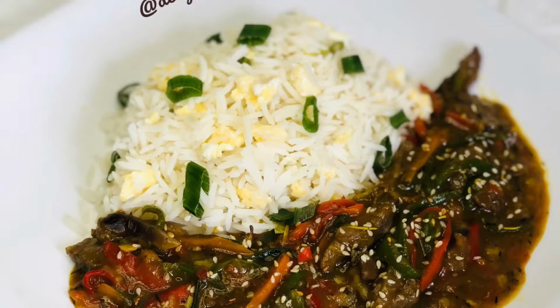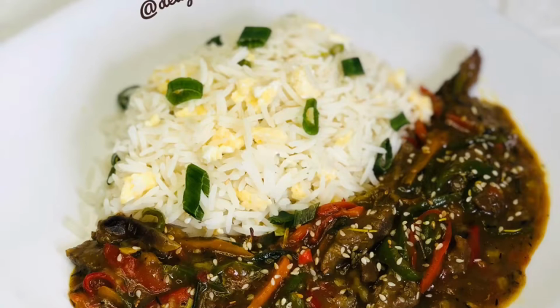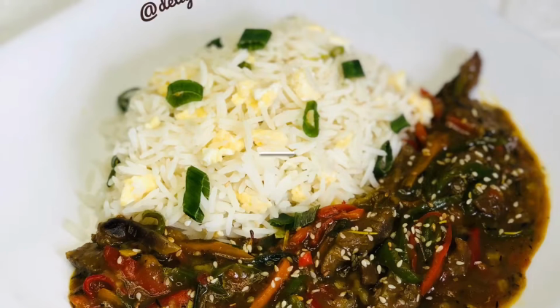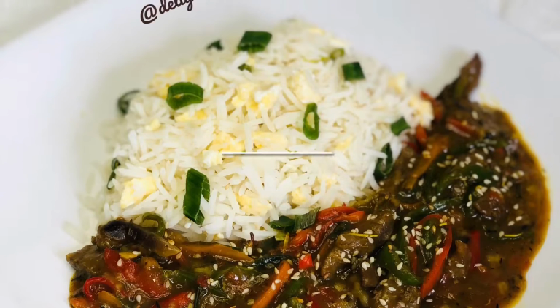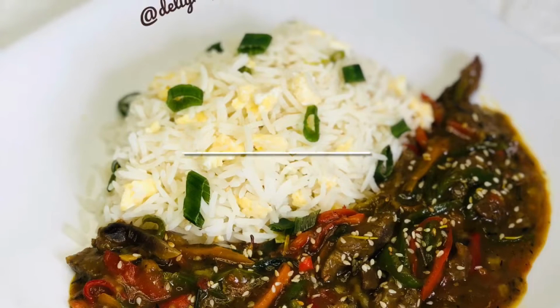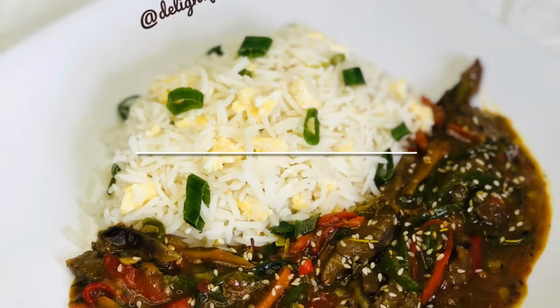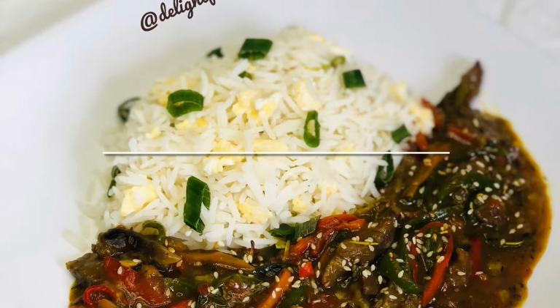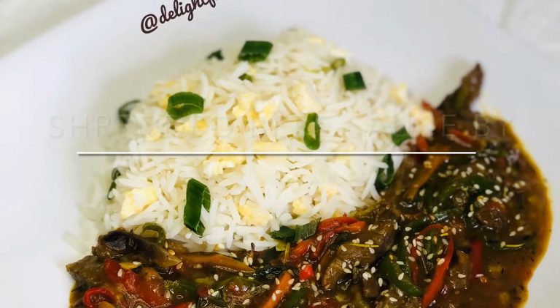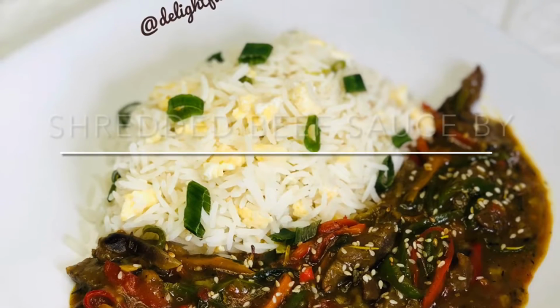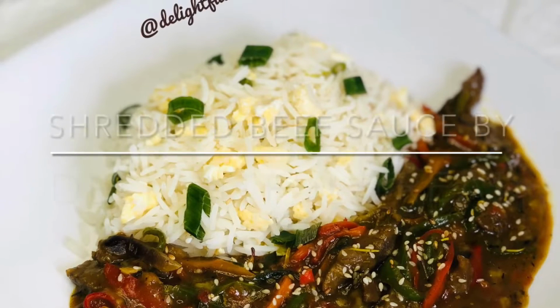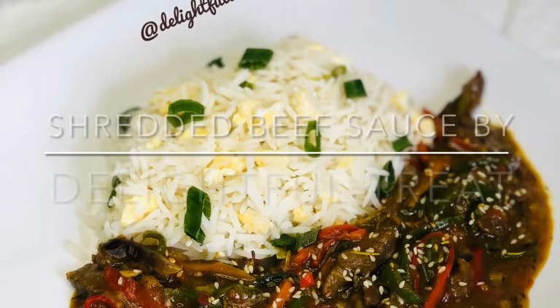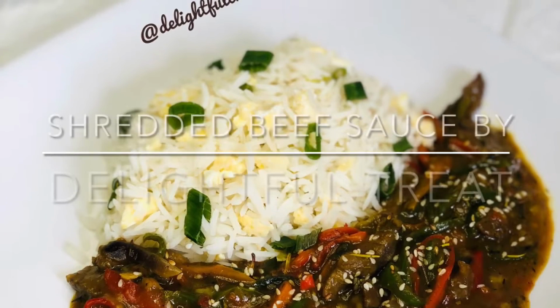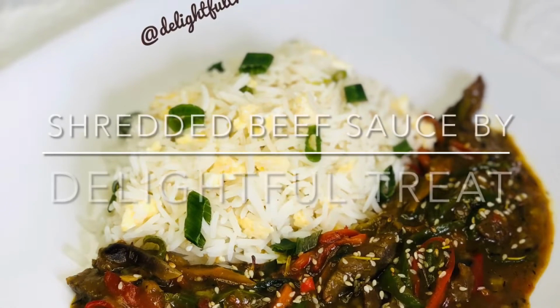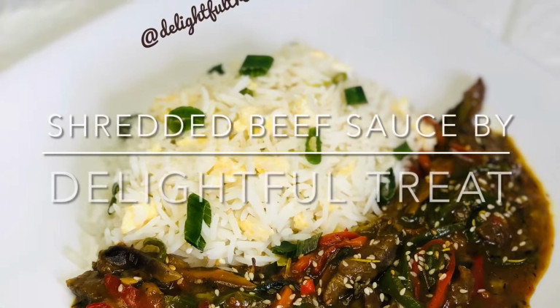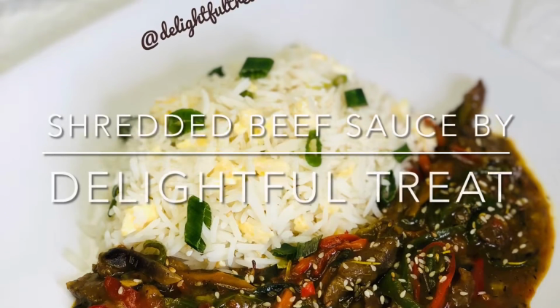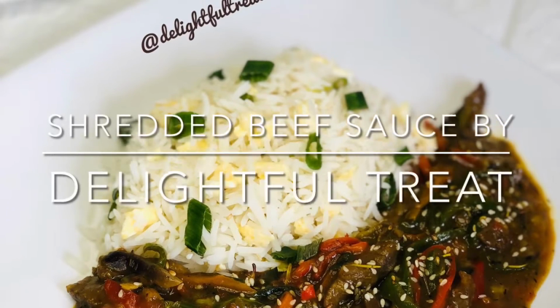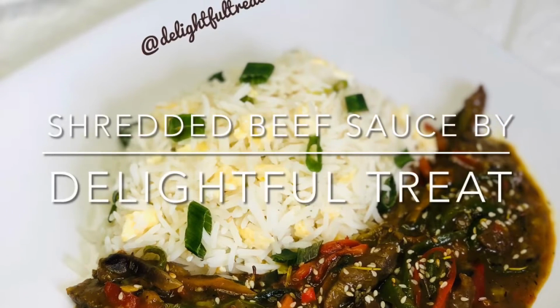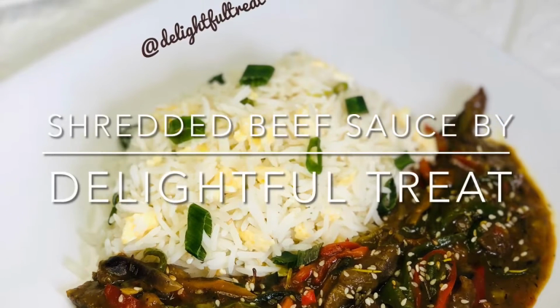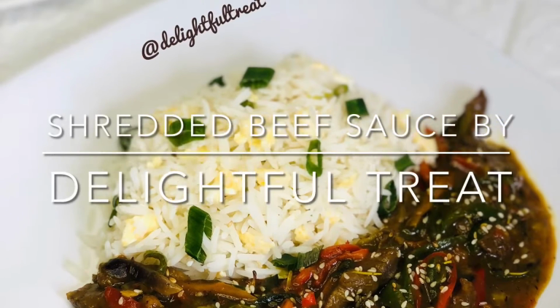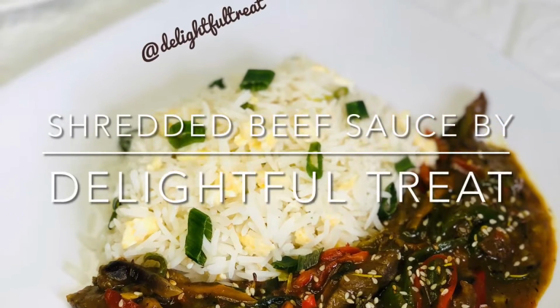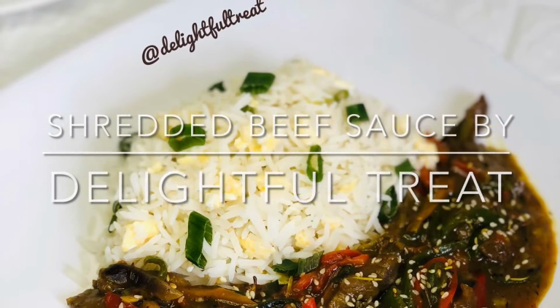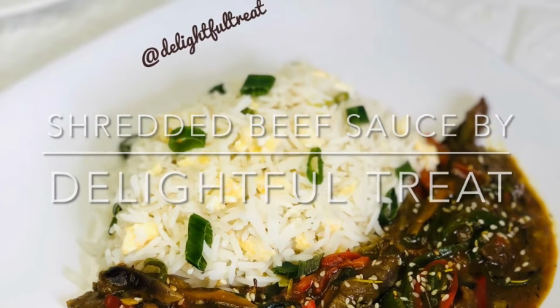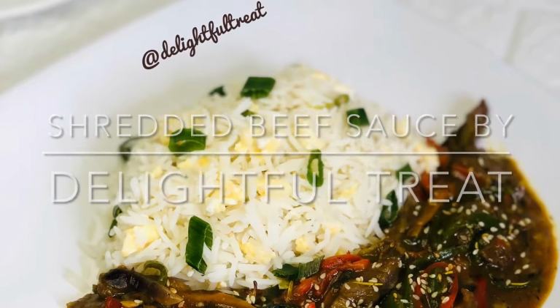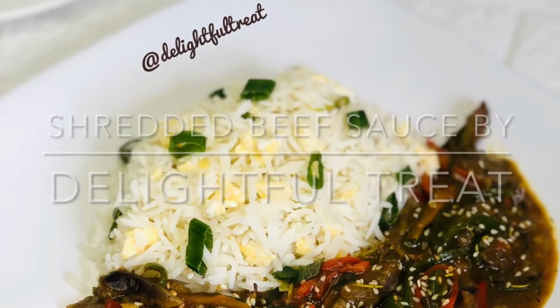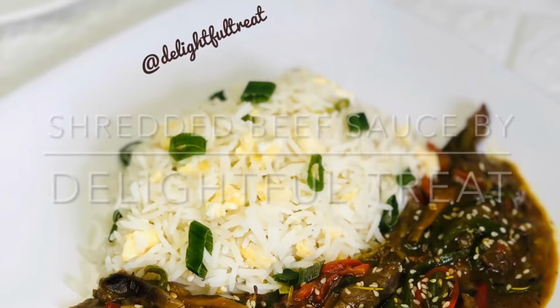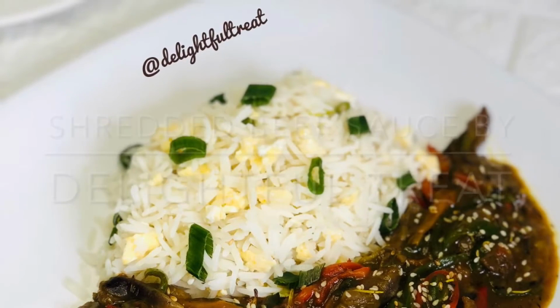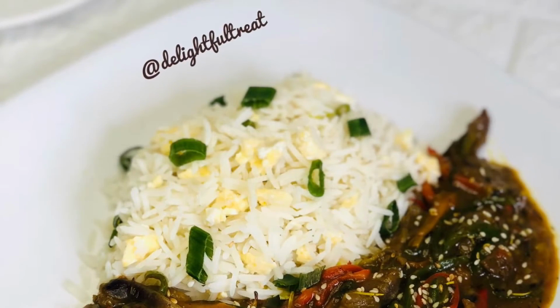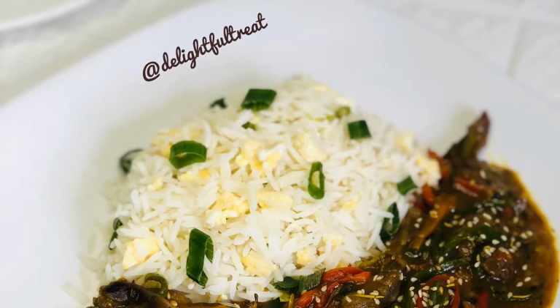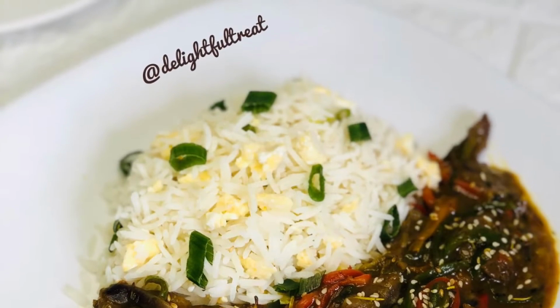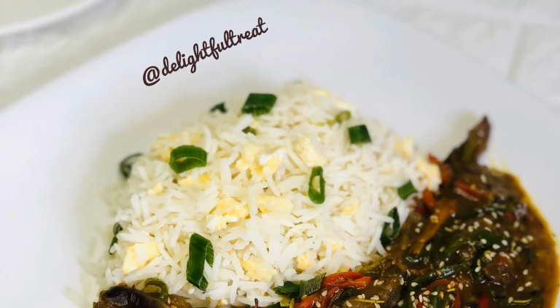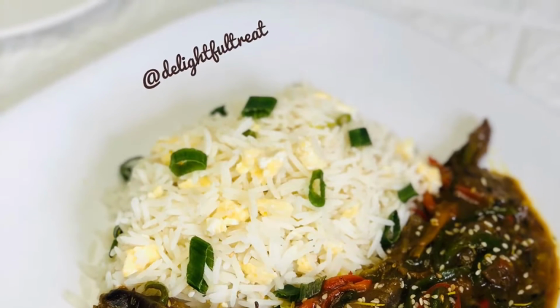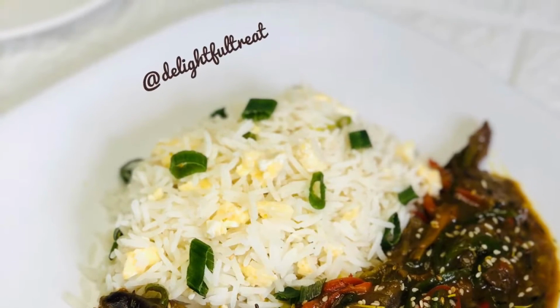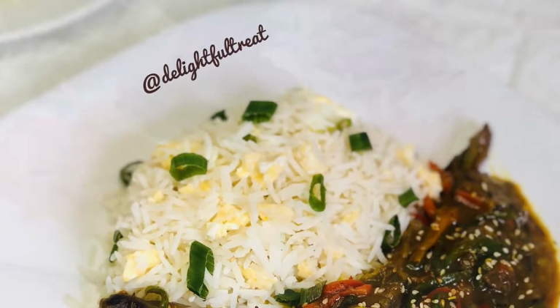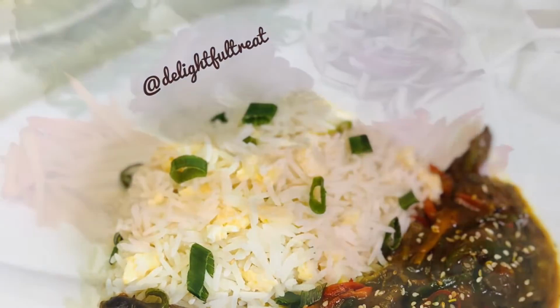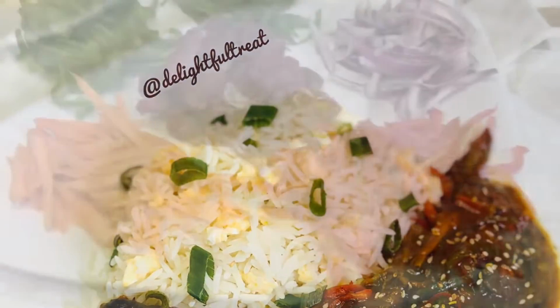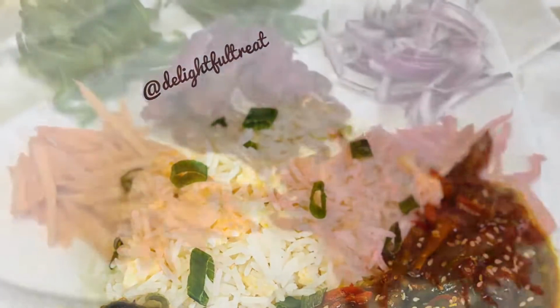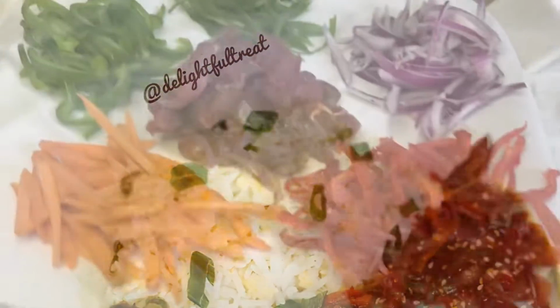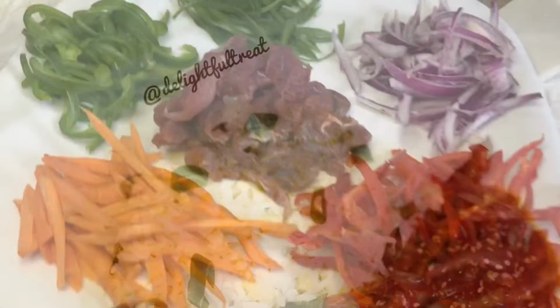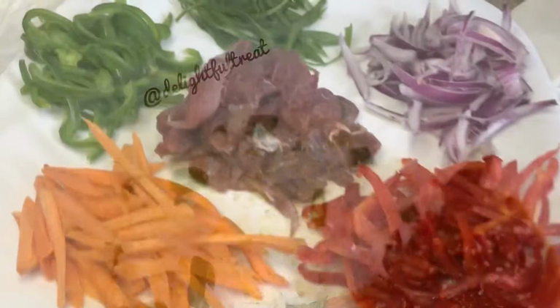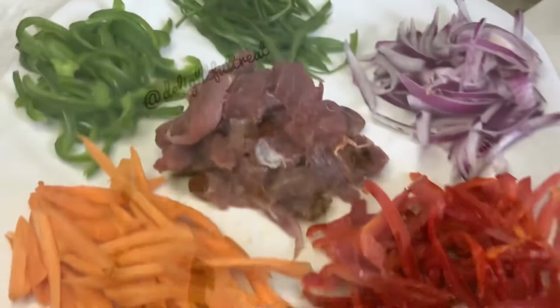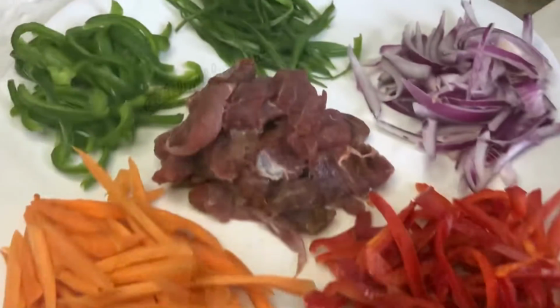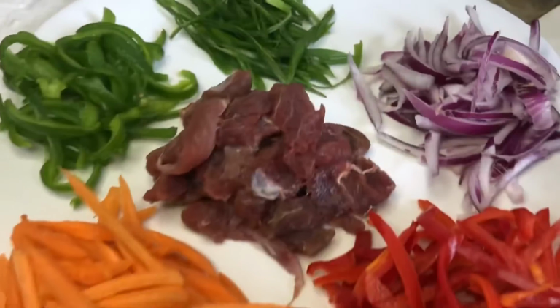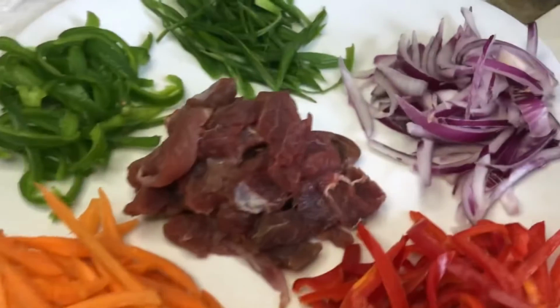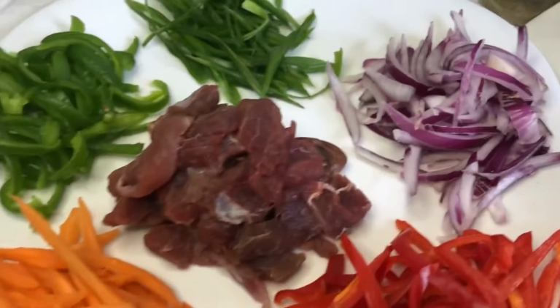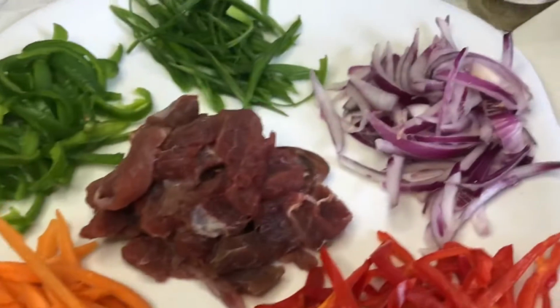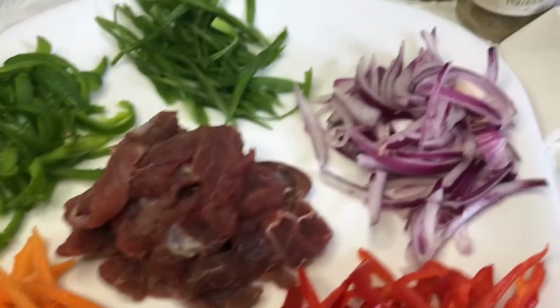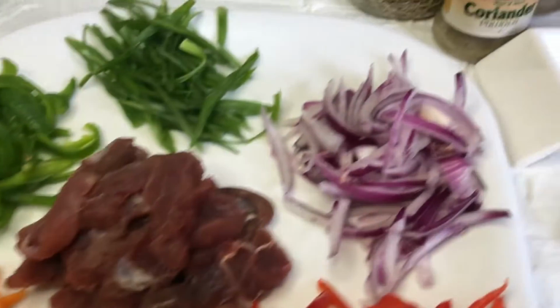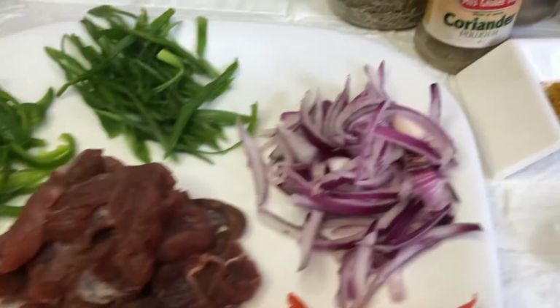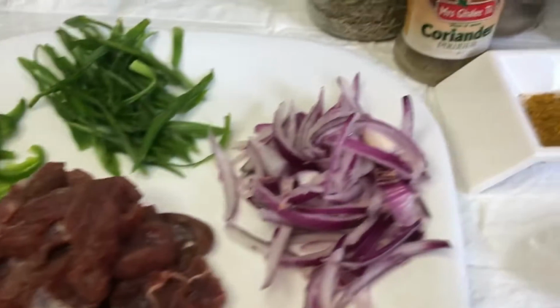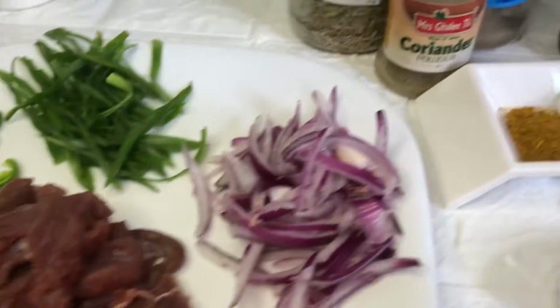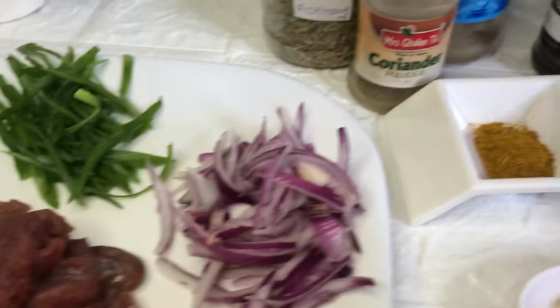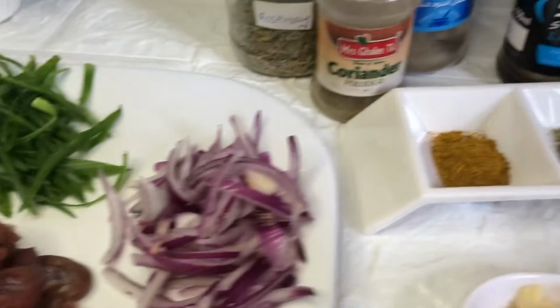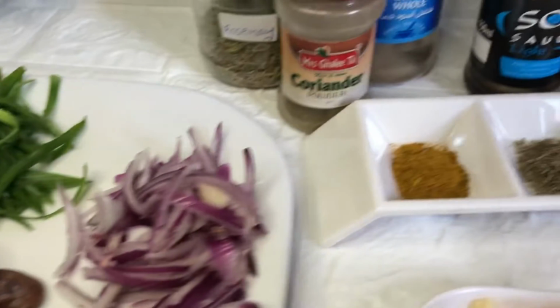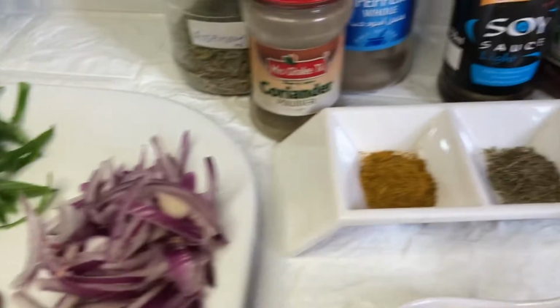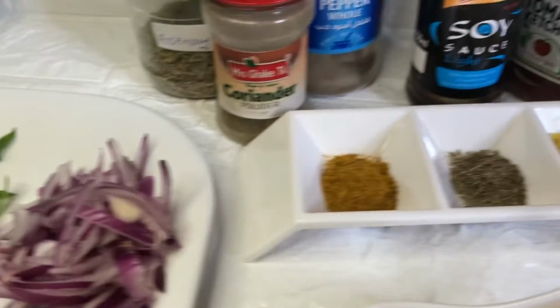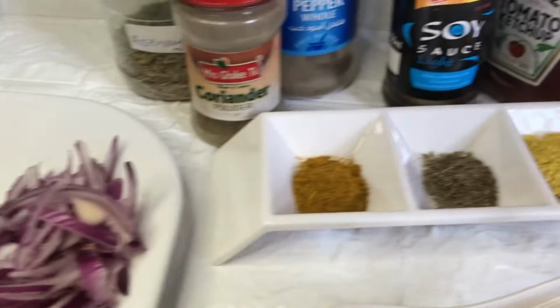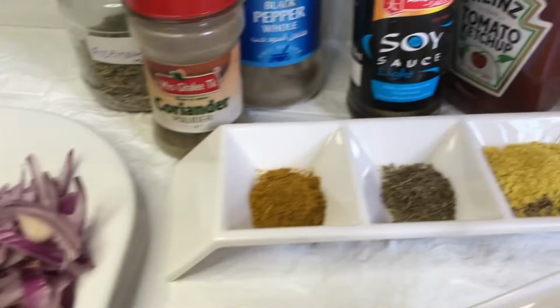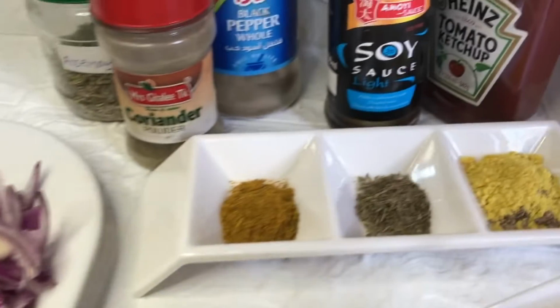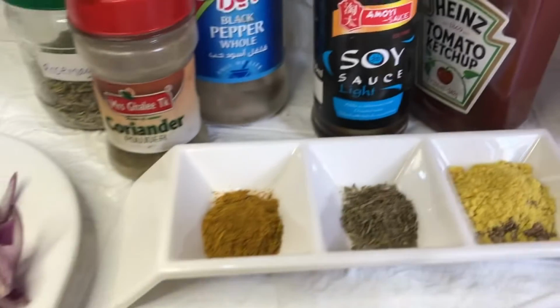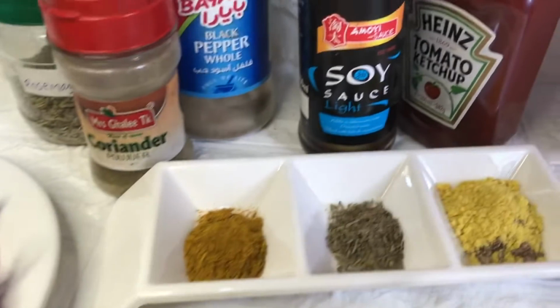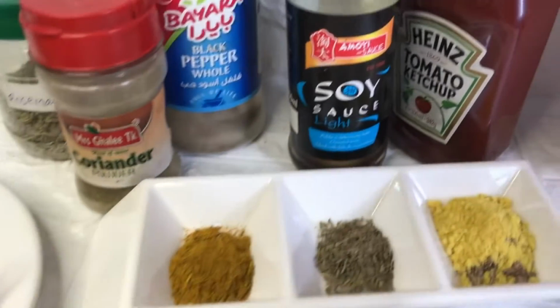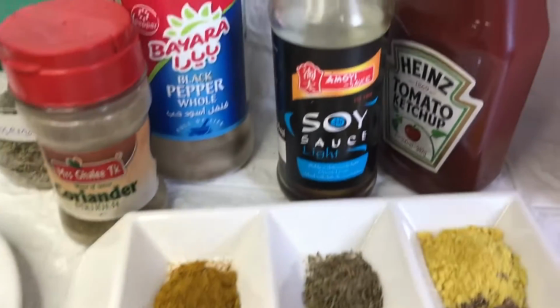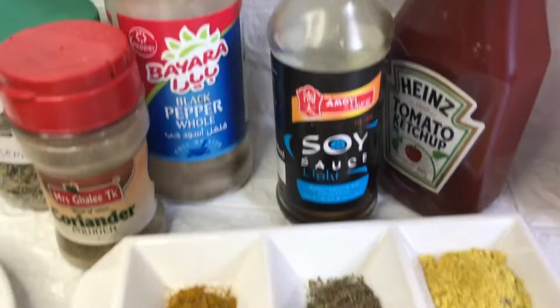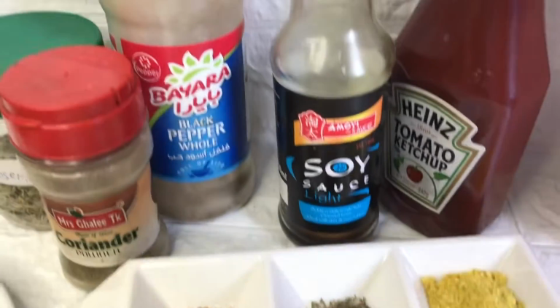Assalamu alaikum everyone. Welcome back to another episode of Lightful Treats. So yo za mi is shredded beef sauce ni.